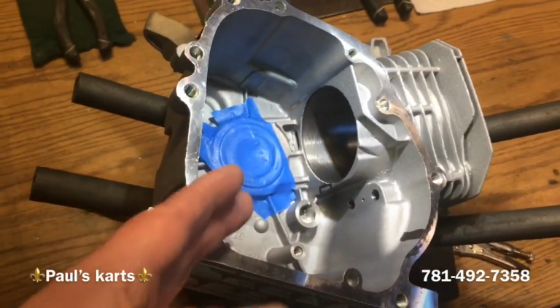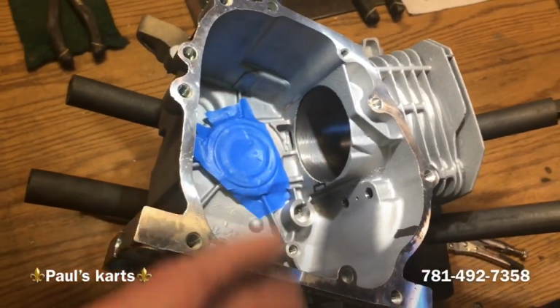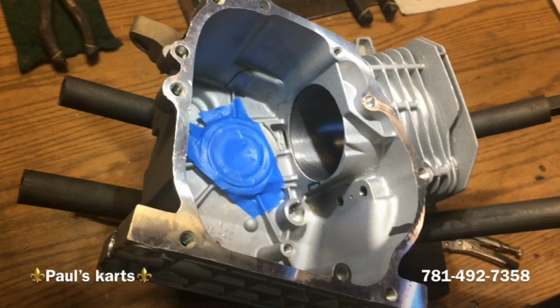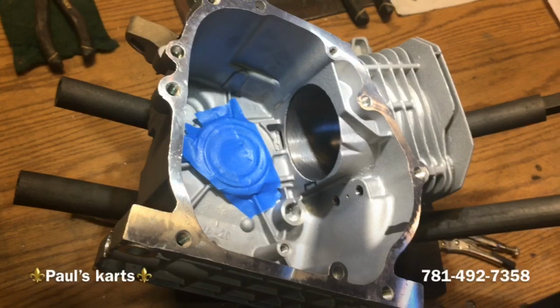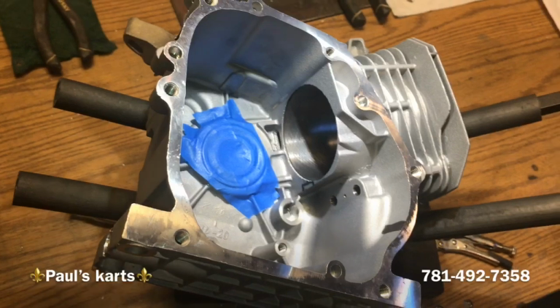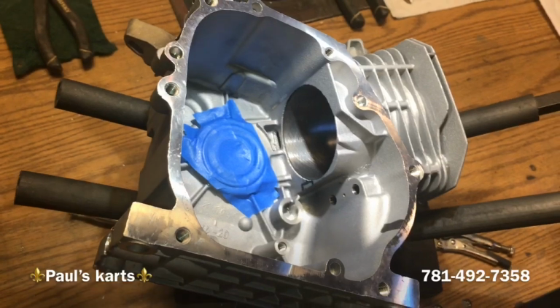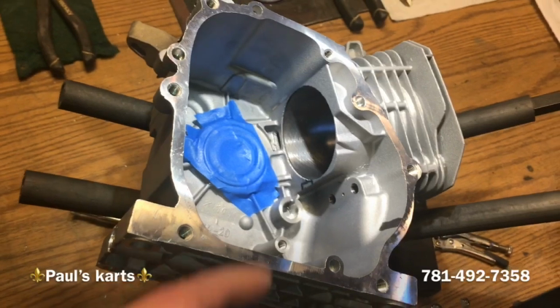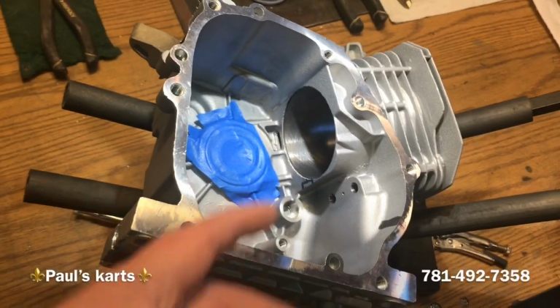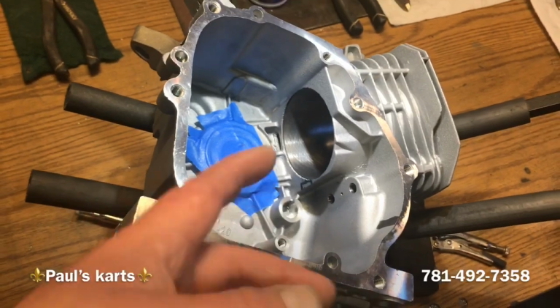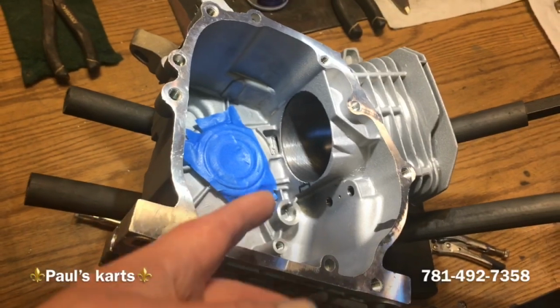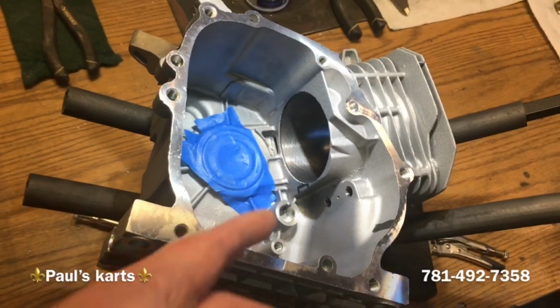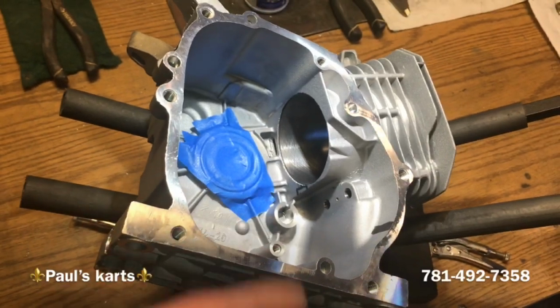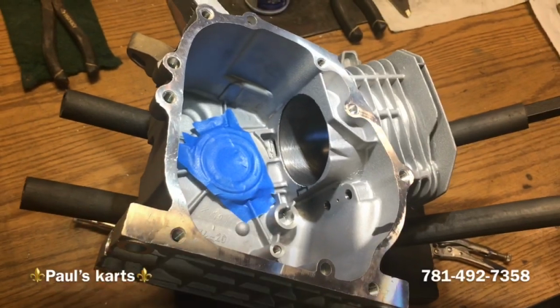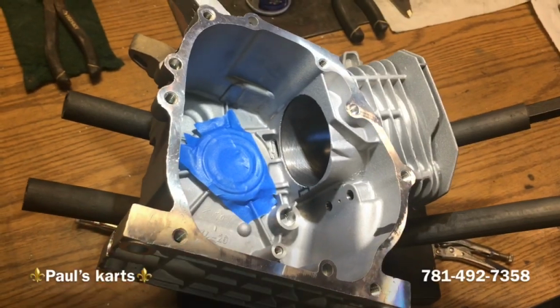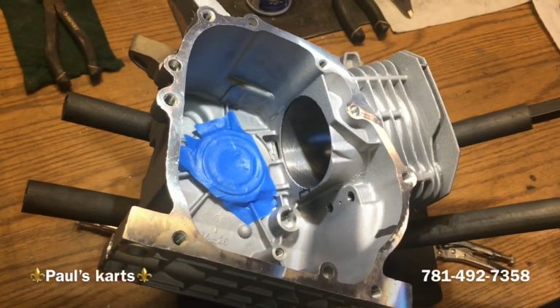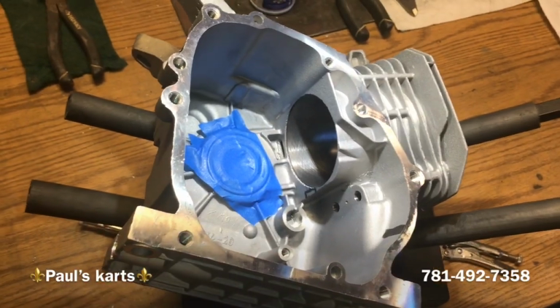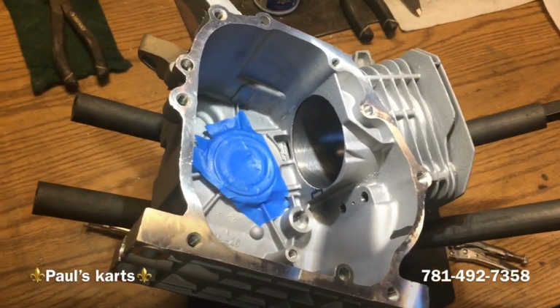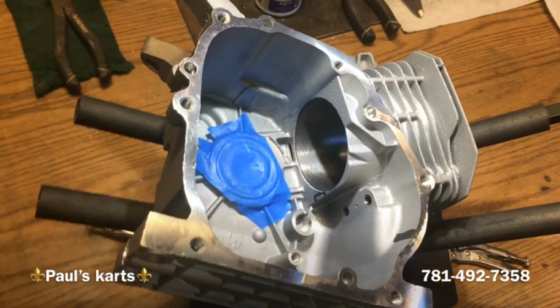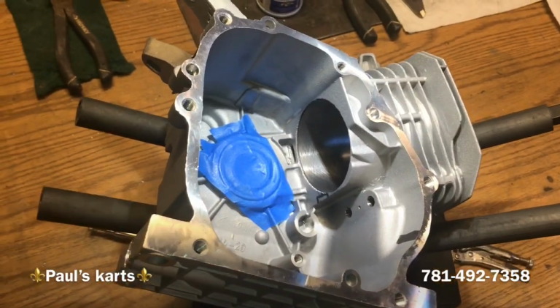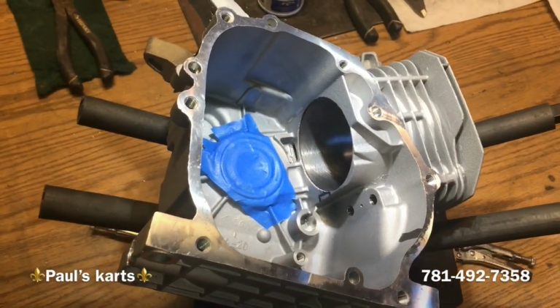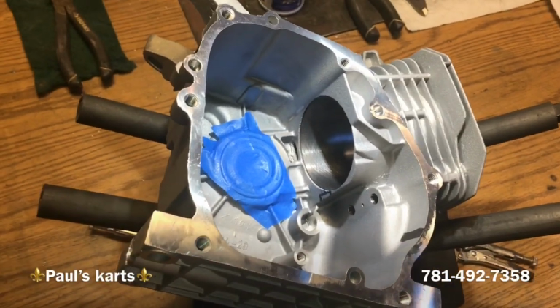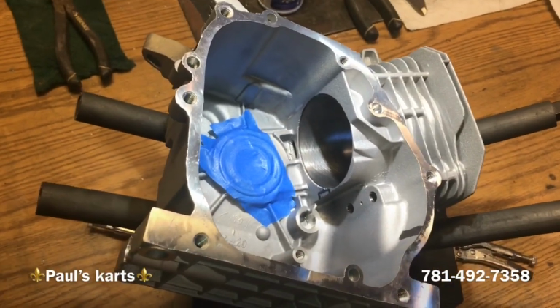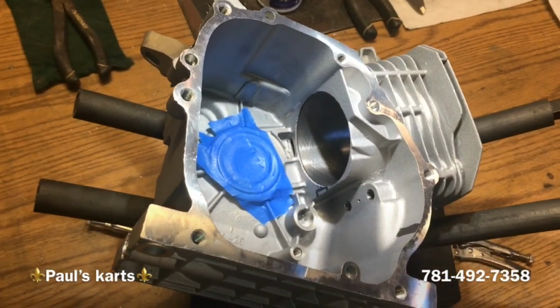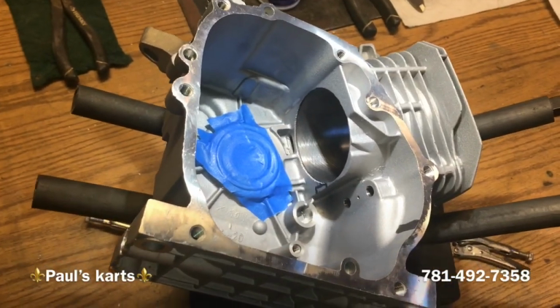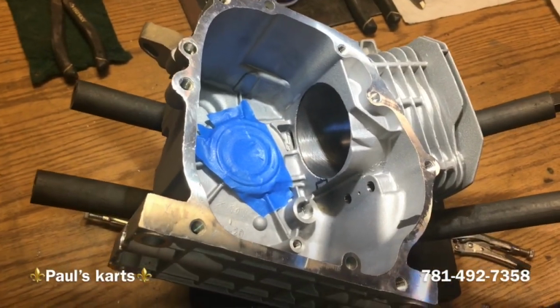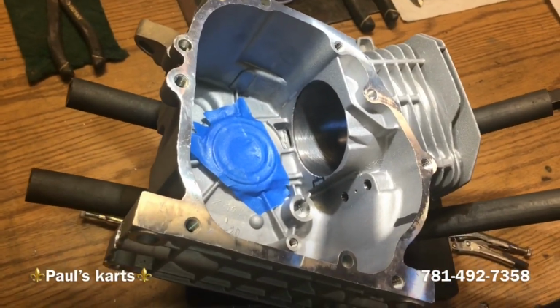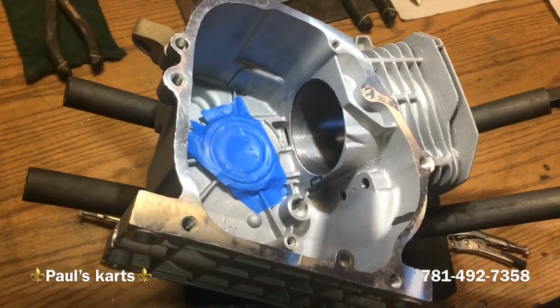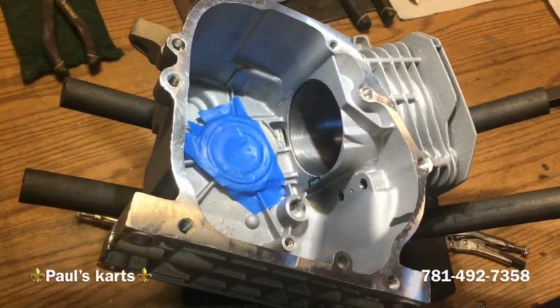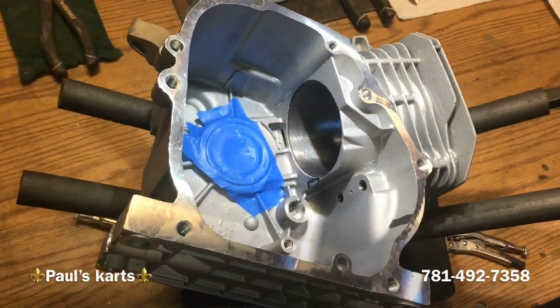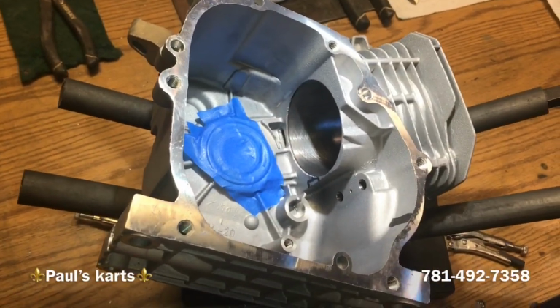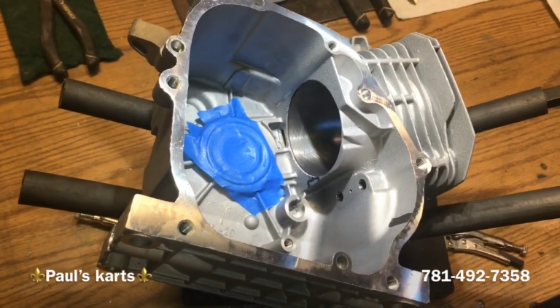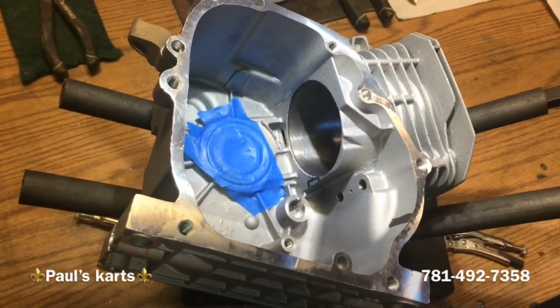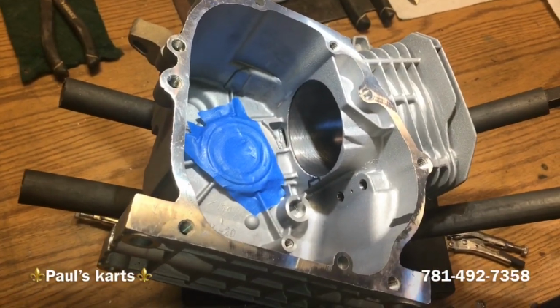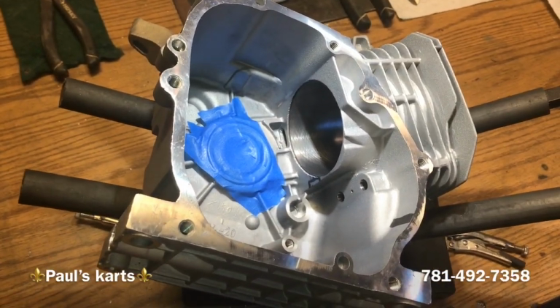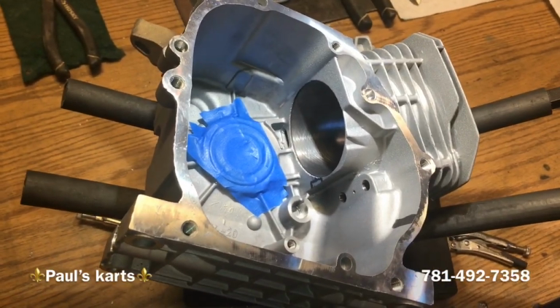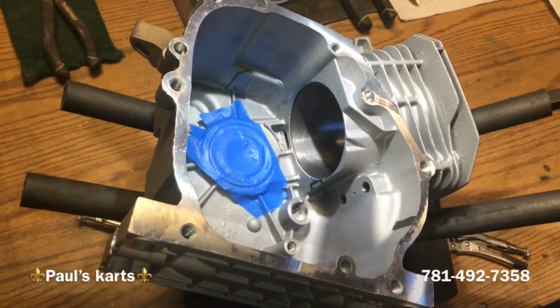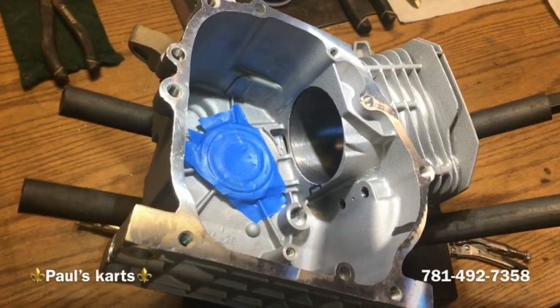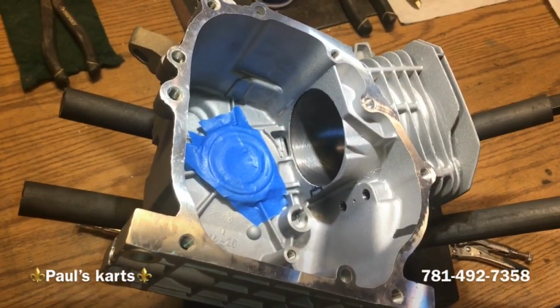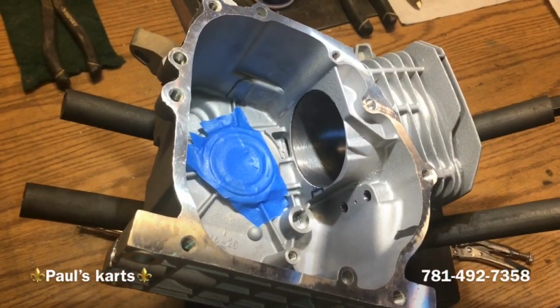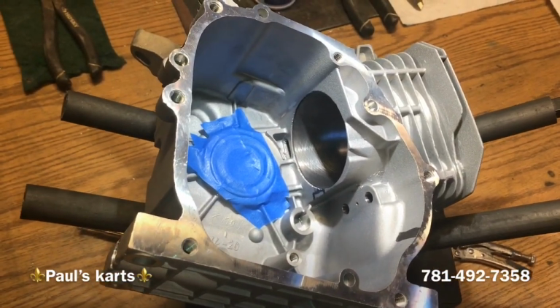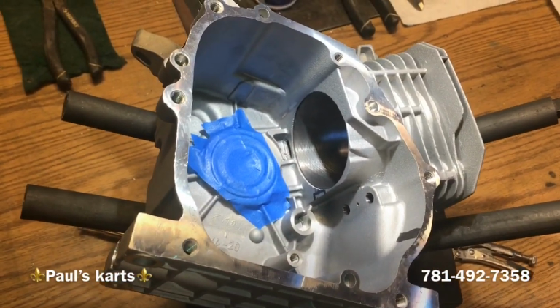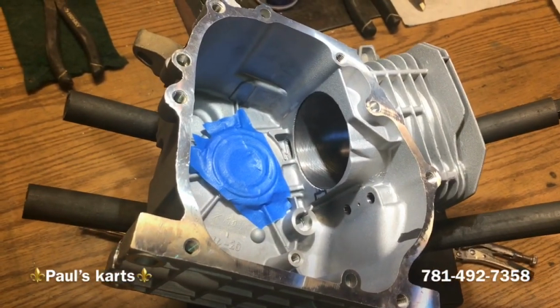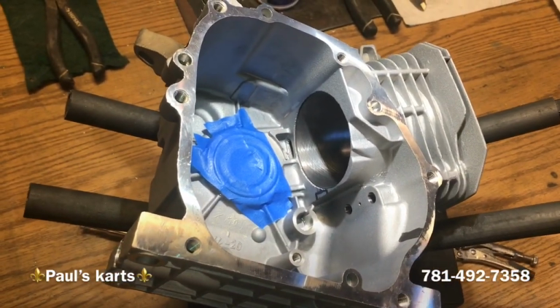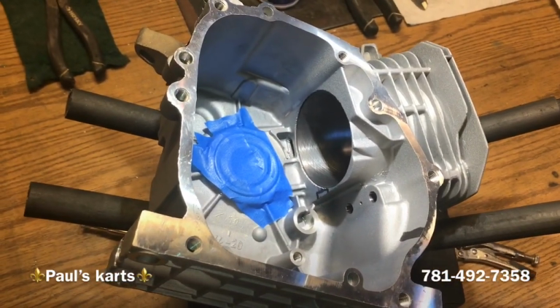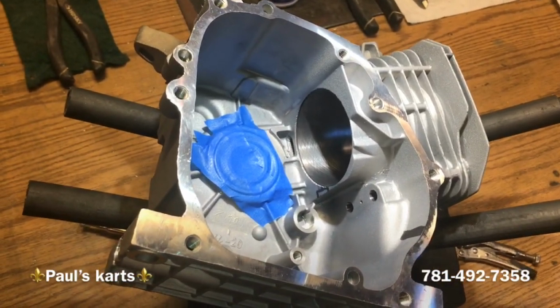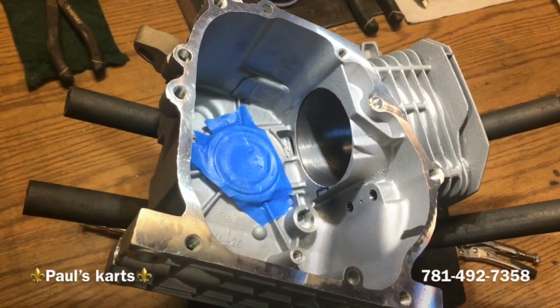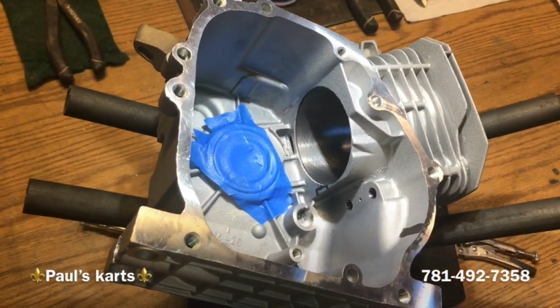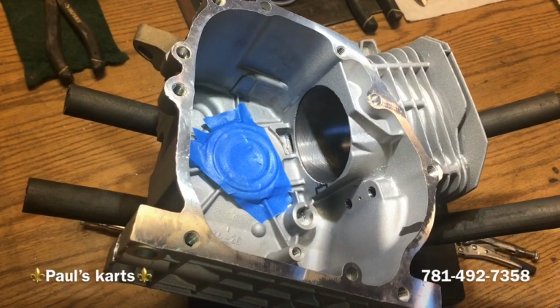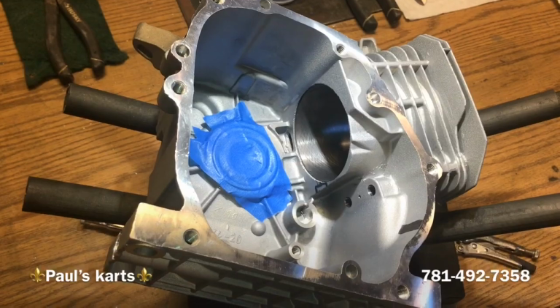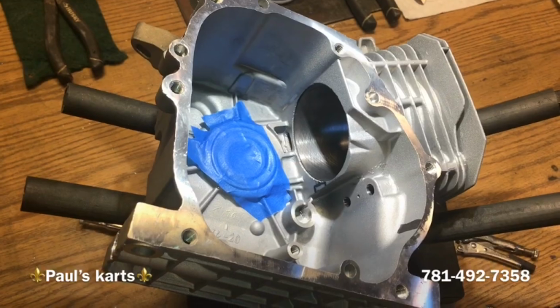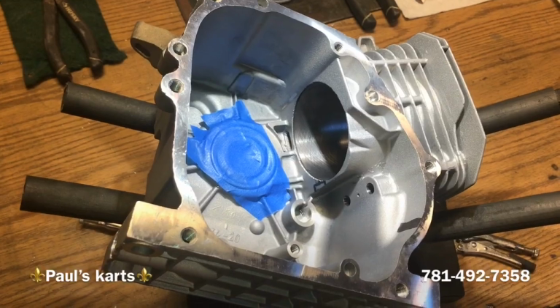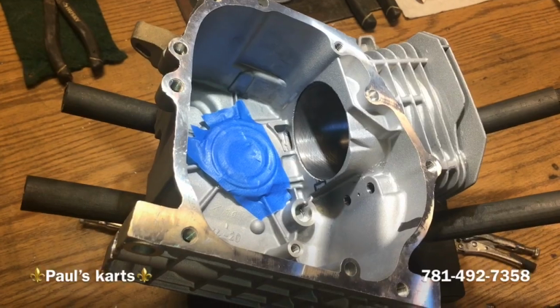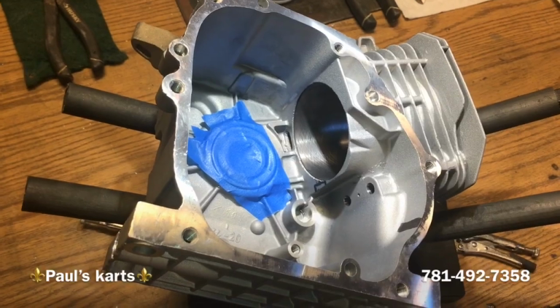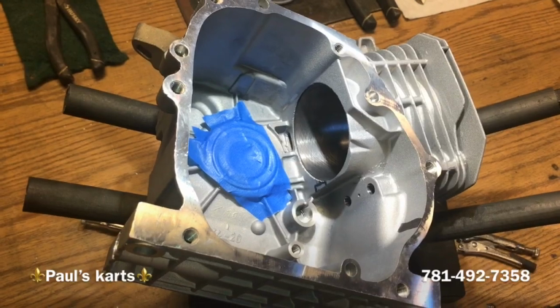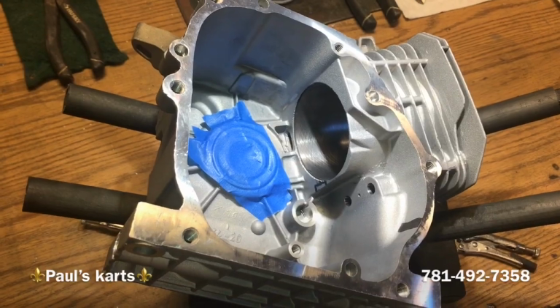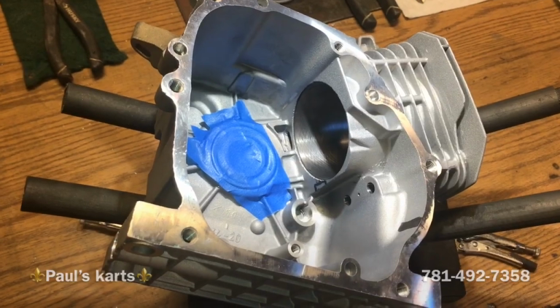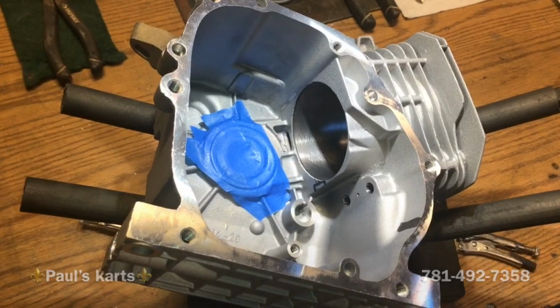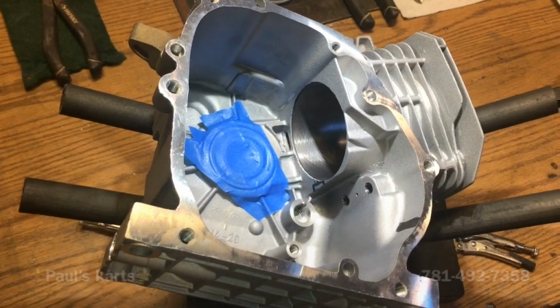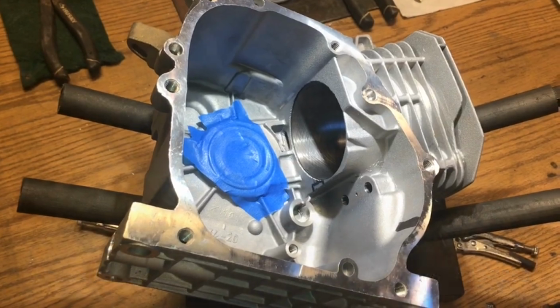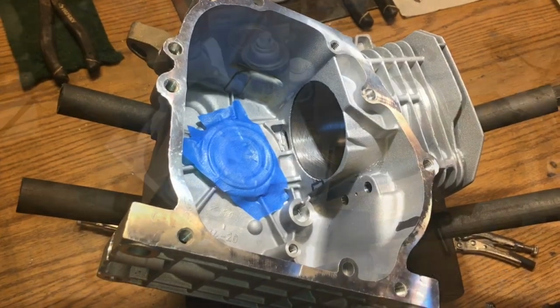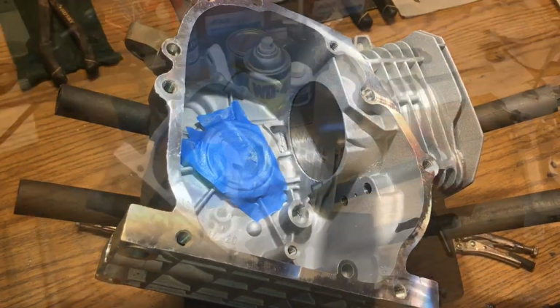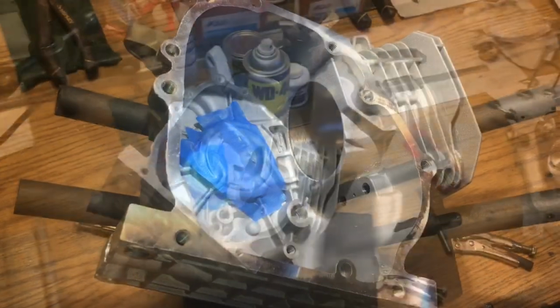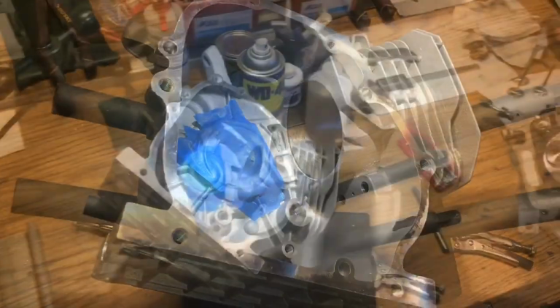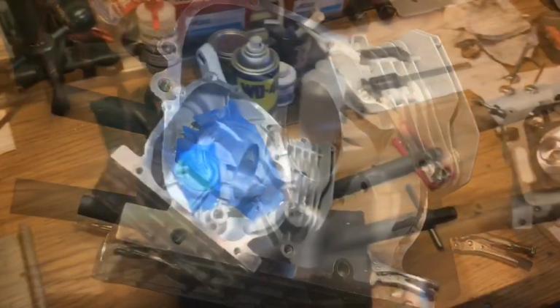I'm going to get in here and do the clearancing on this, and then when I'm done, if I remember I'll show you guys what it looks like.